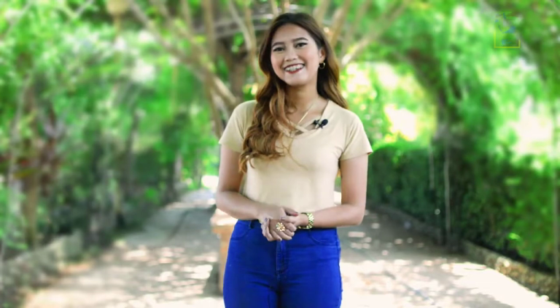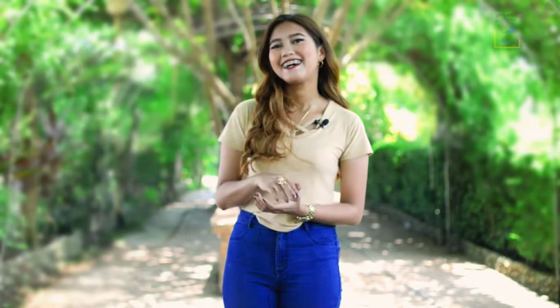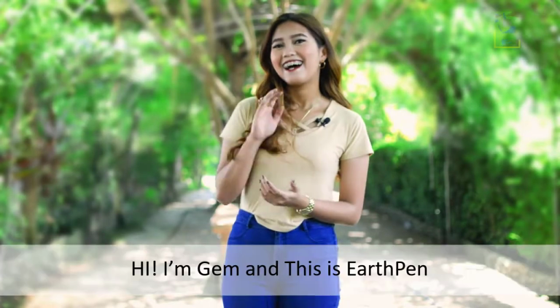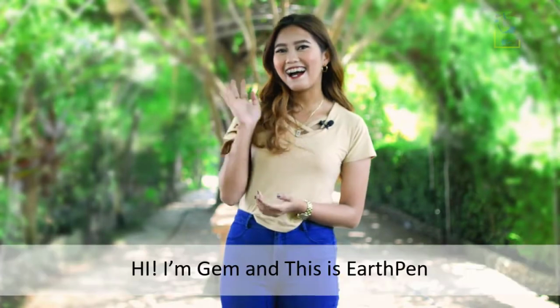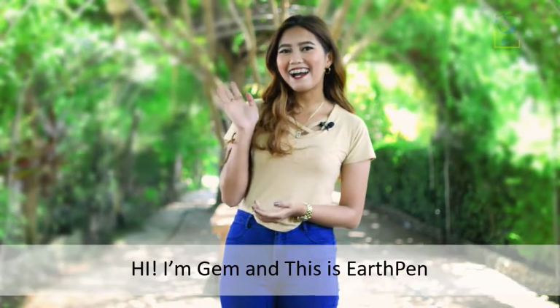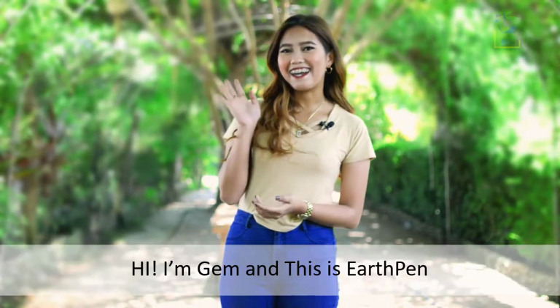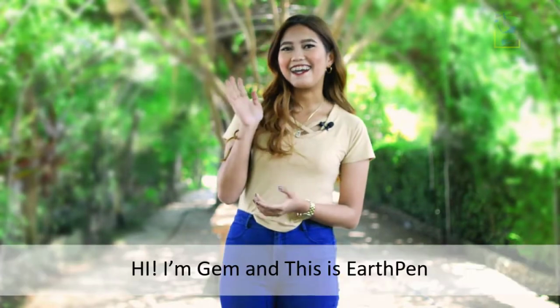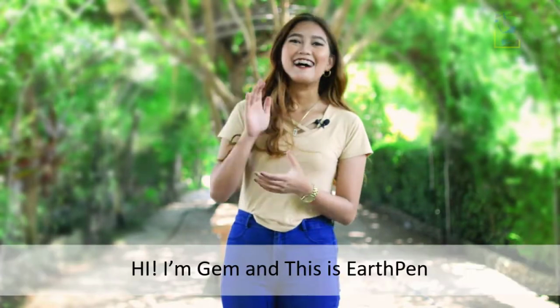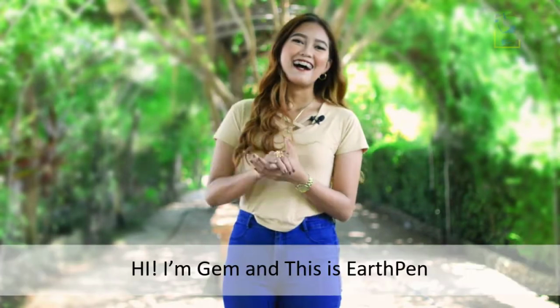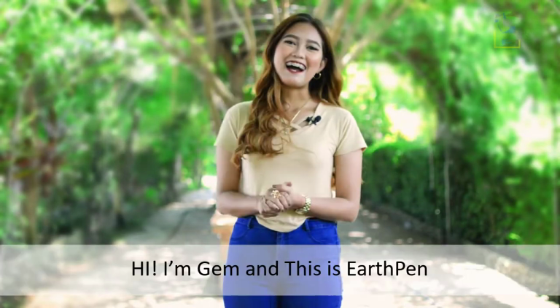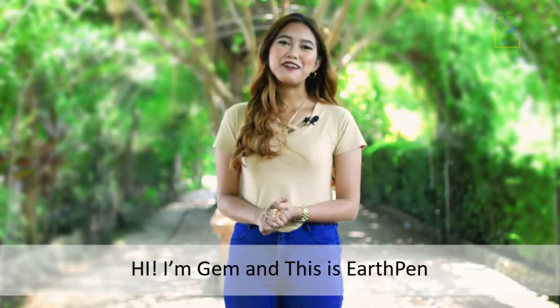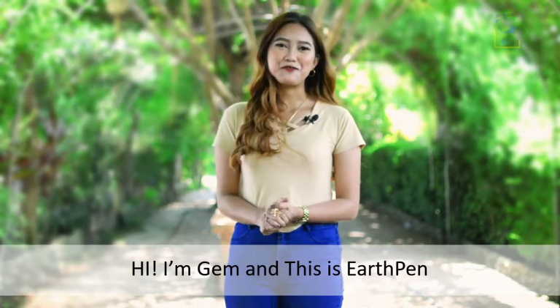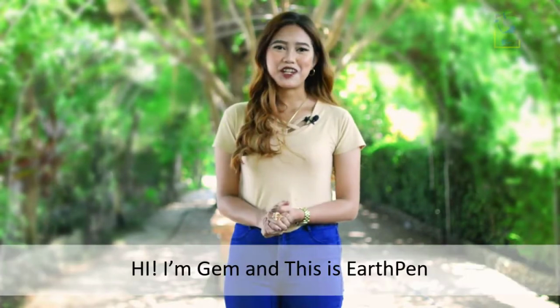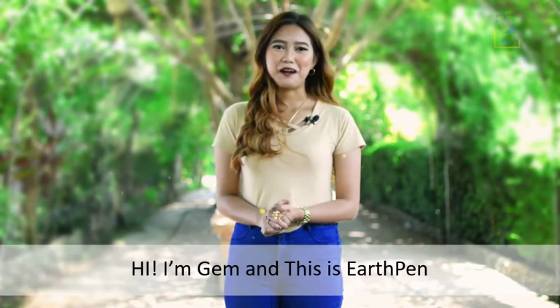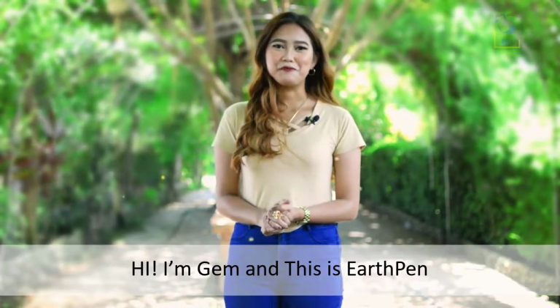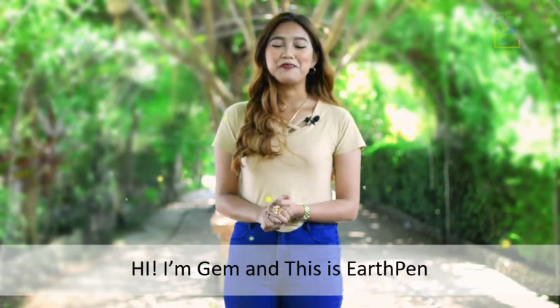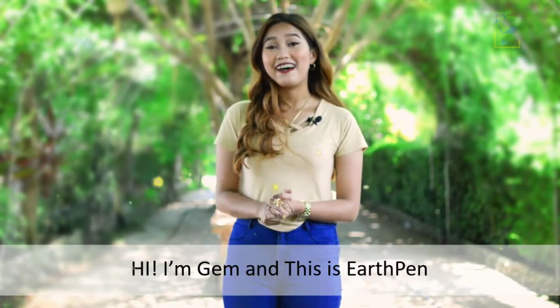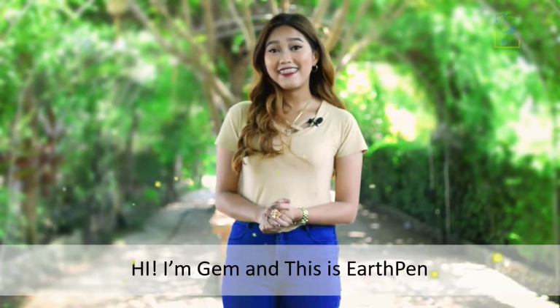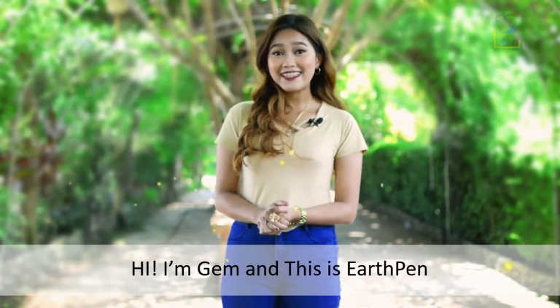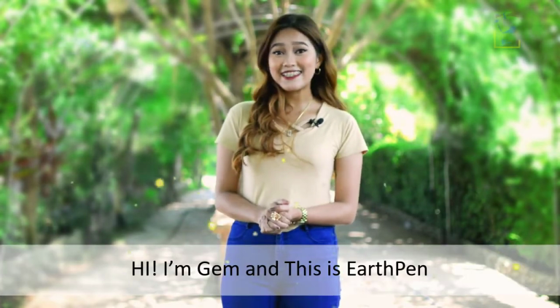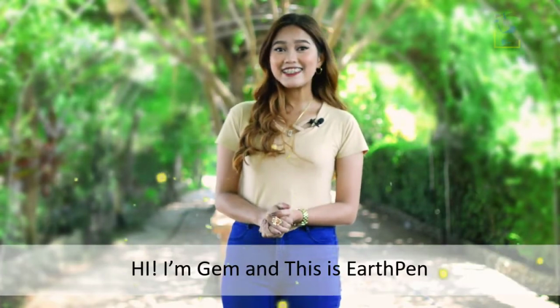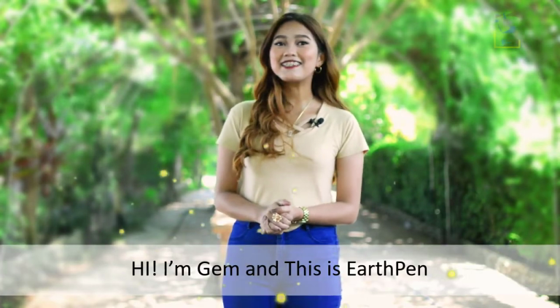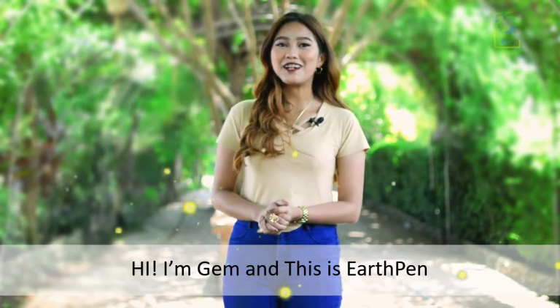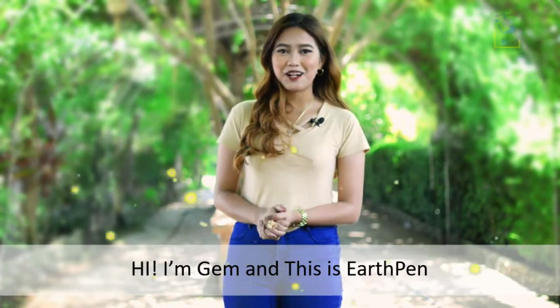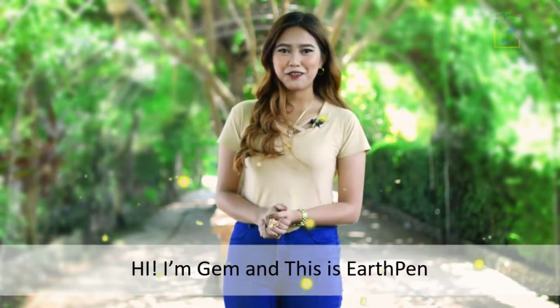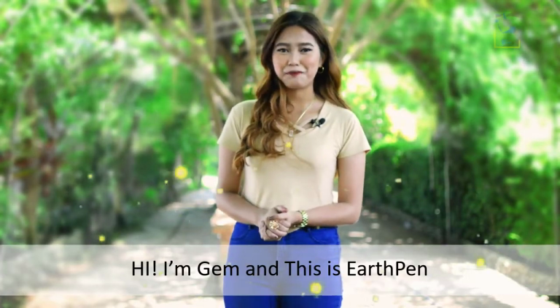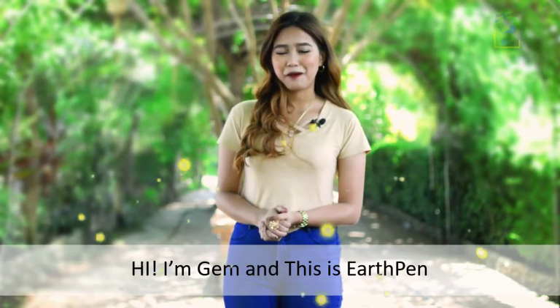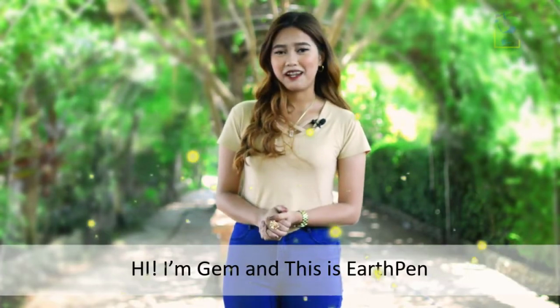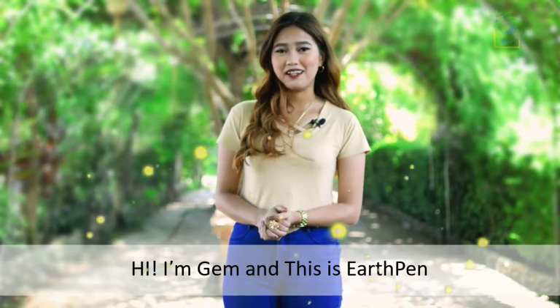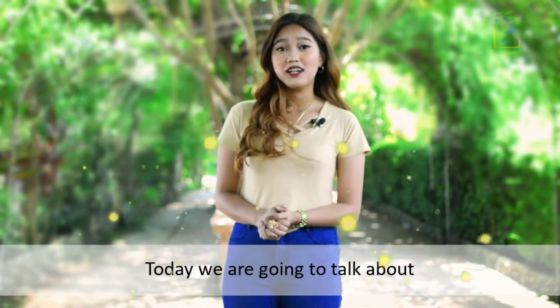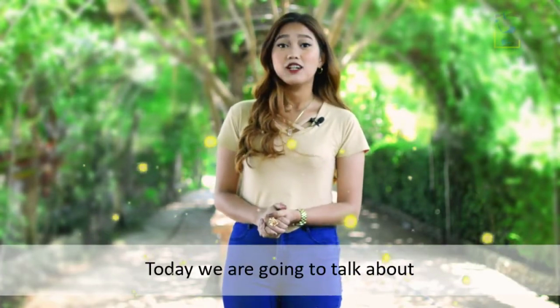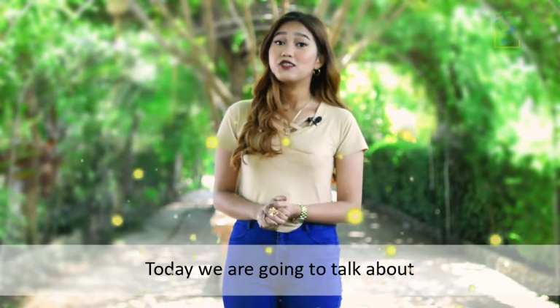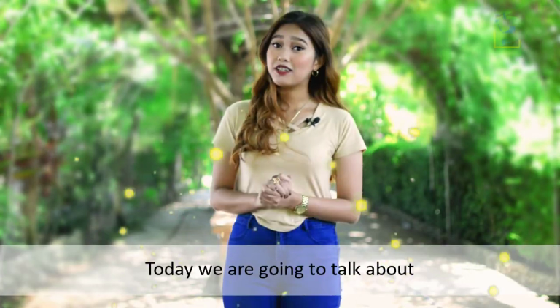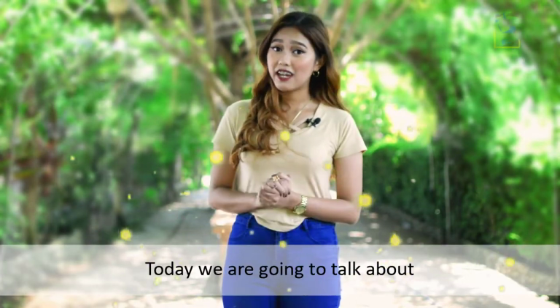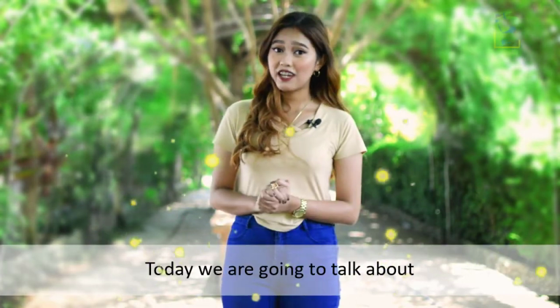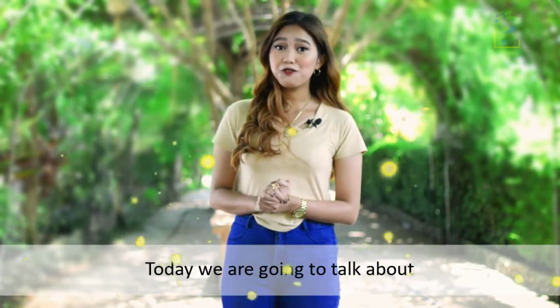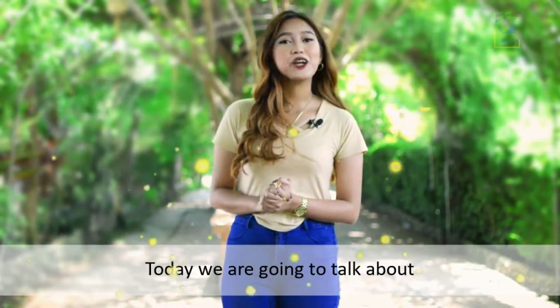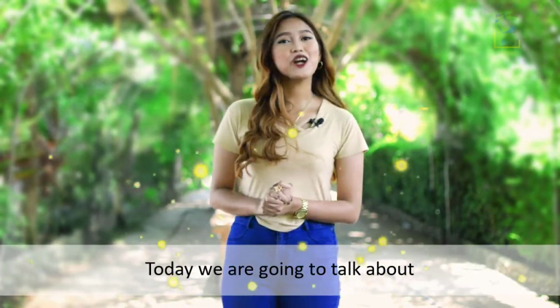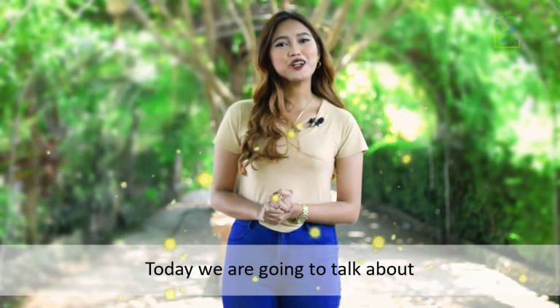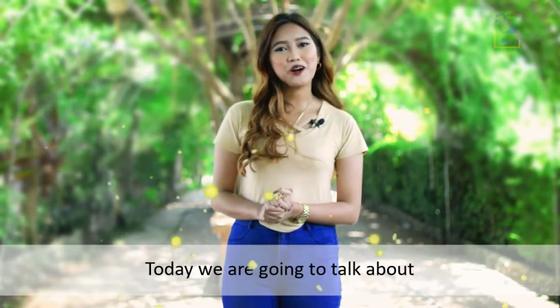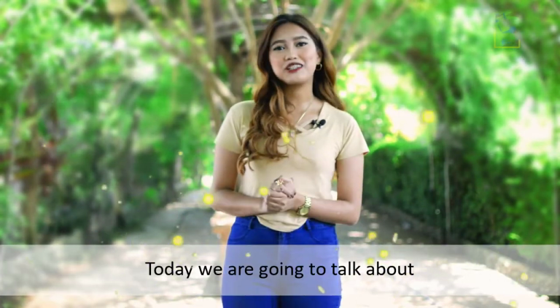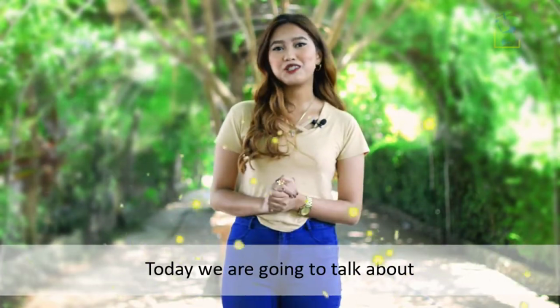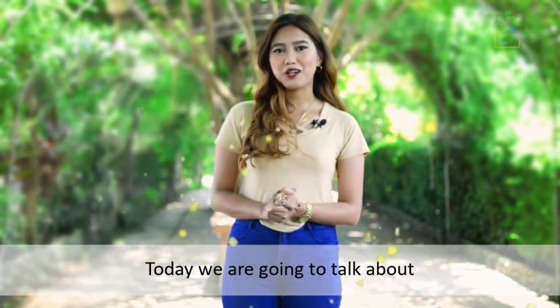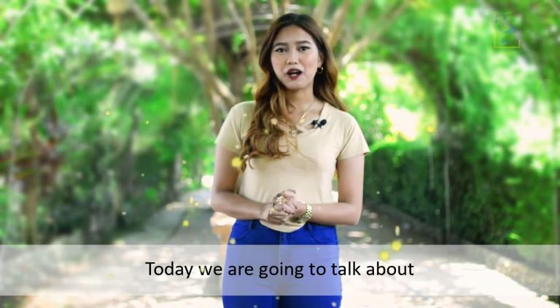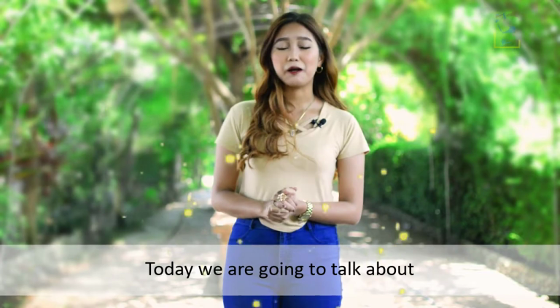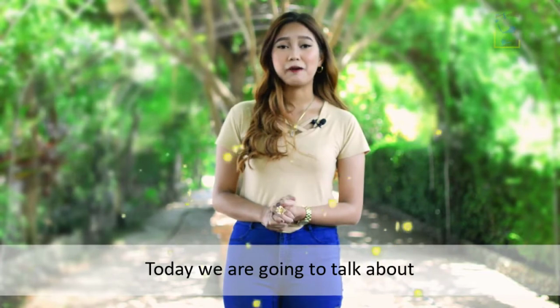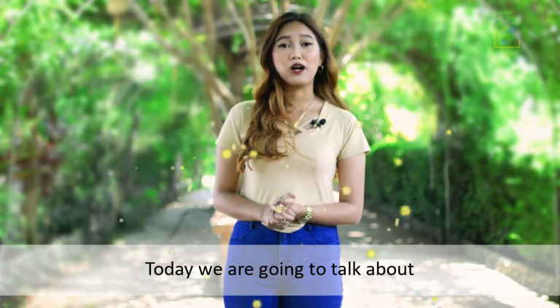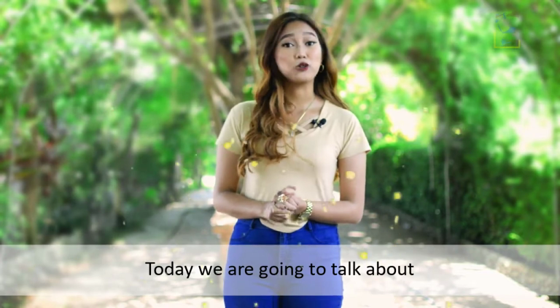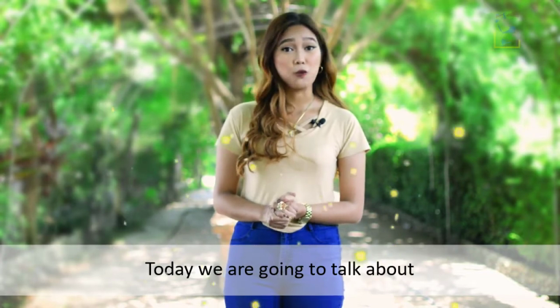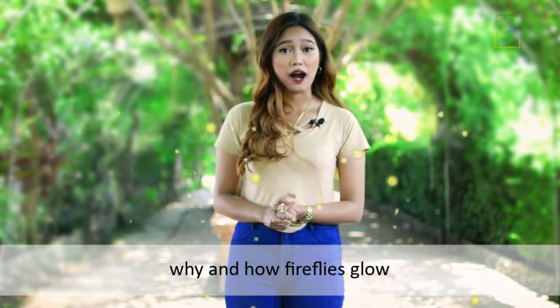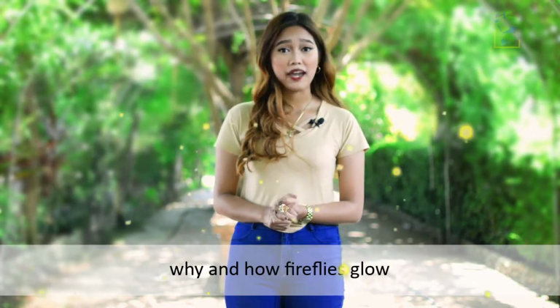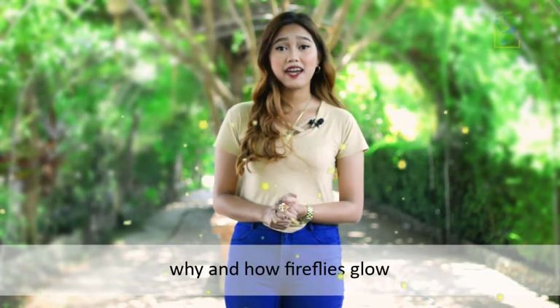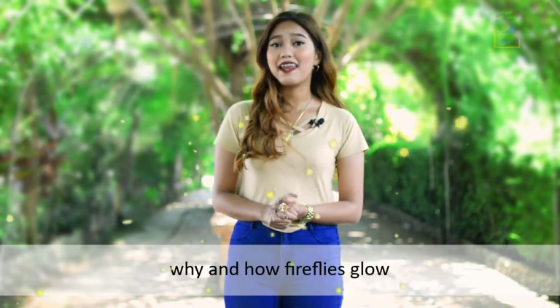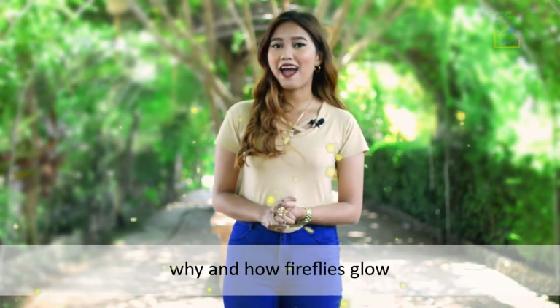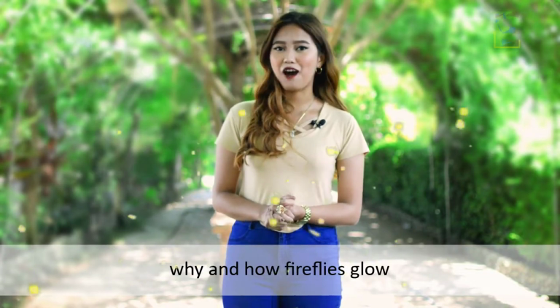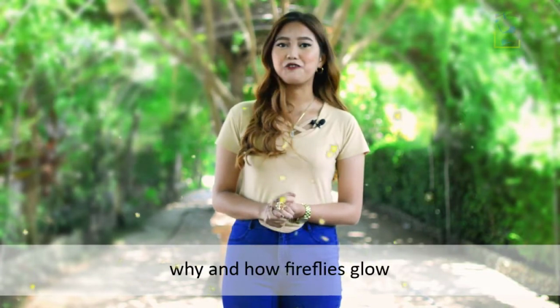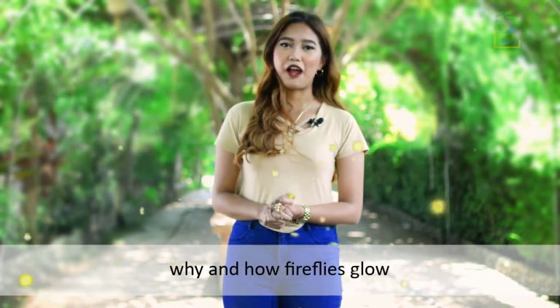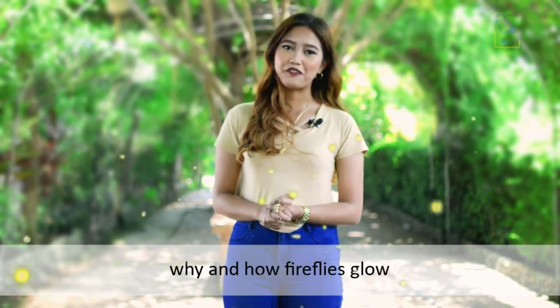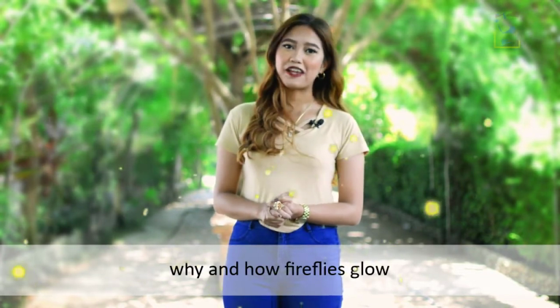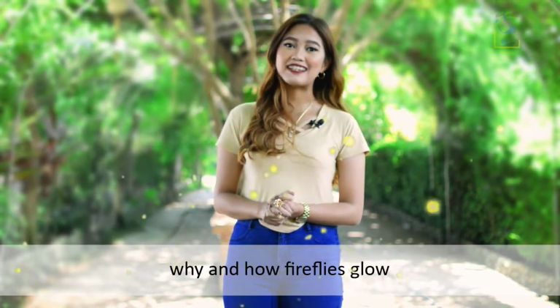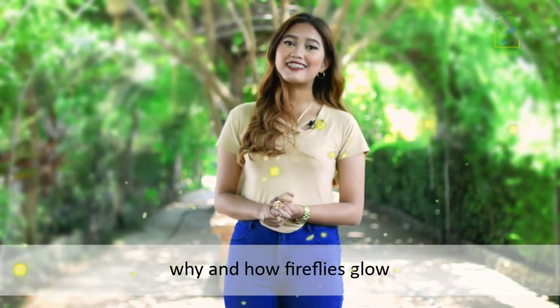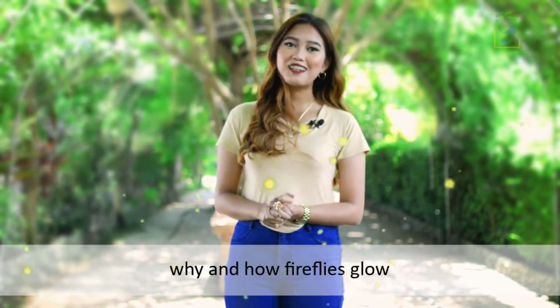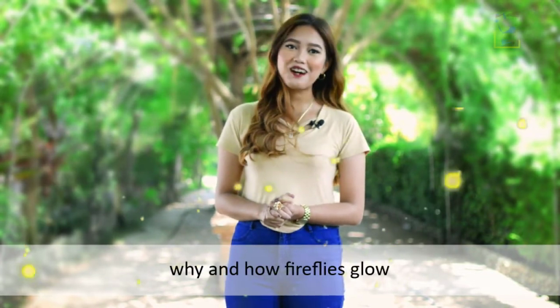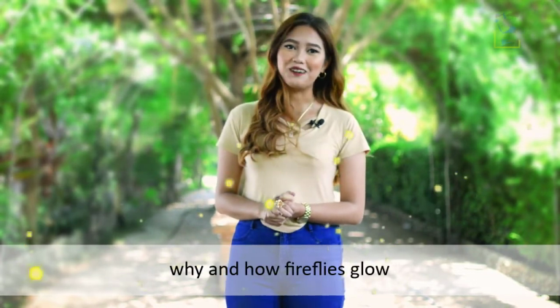Hi! I'm Jem, and this is EarthPen. Today, we are going to talk about why and how fireflies glow.